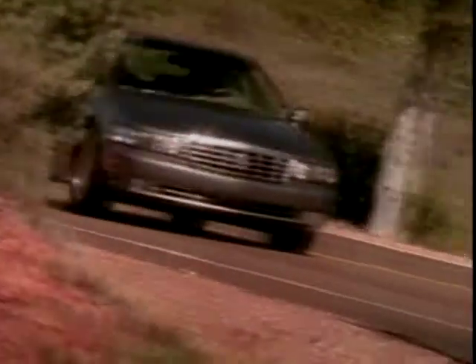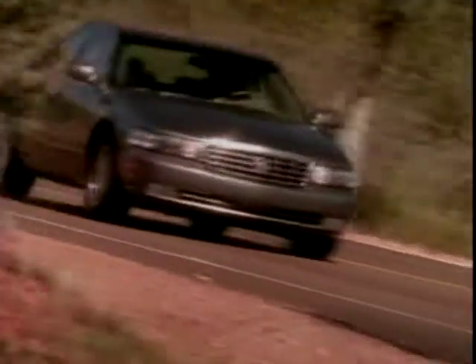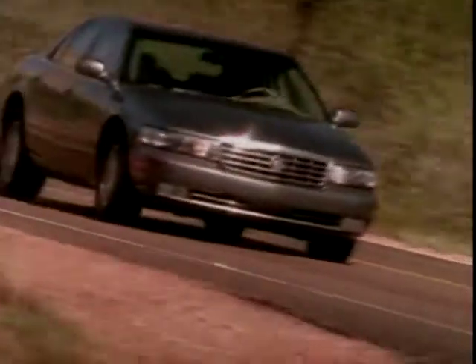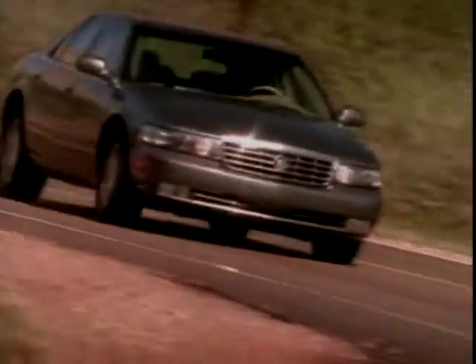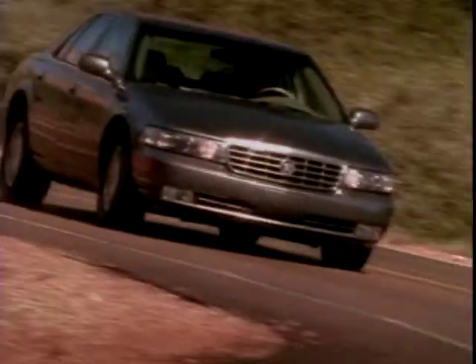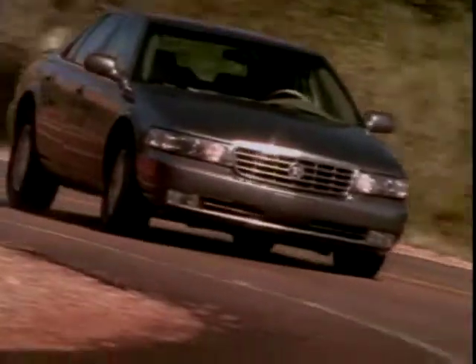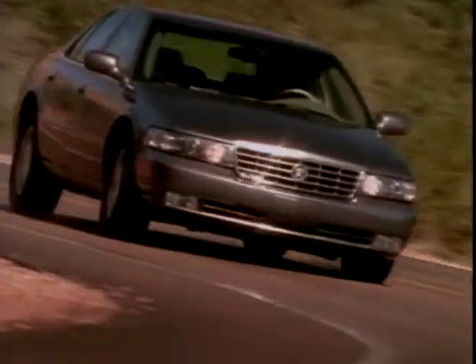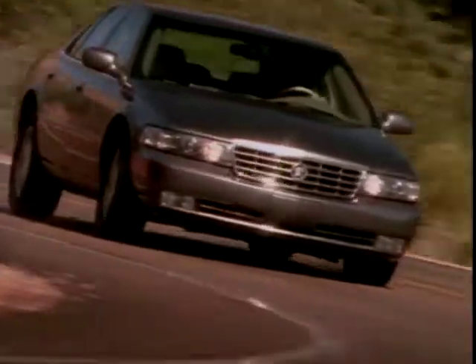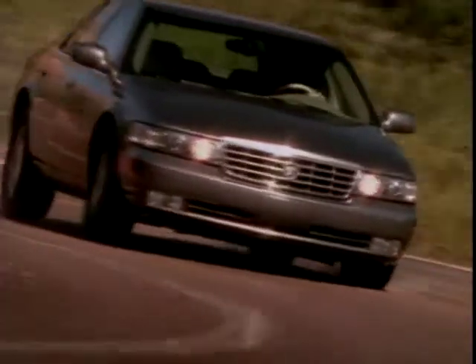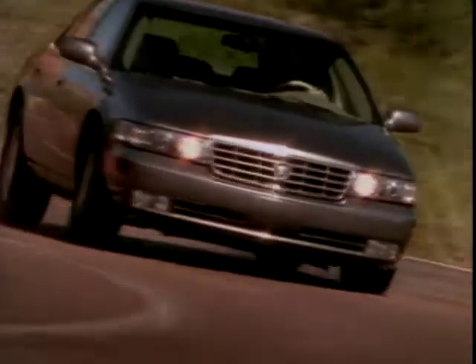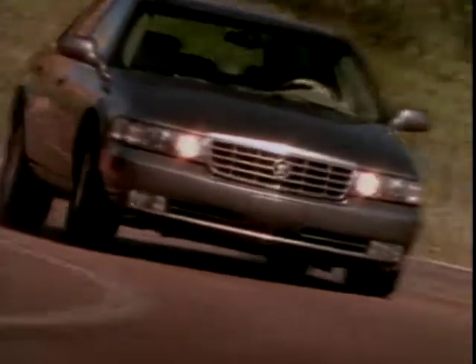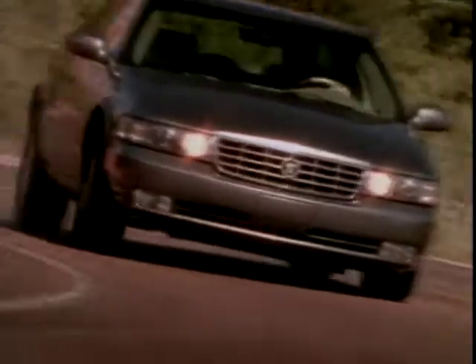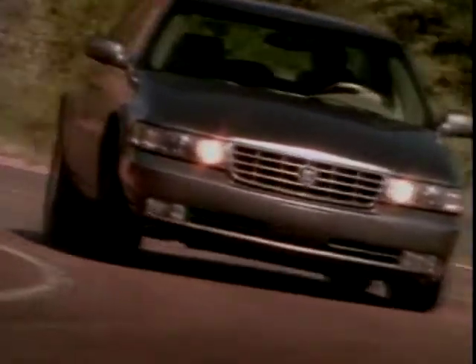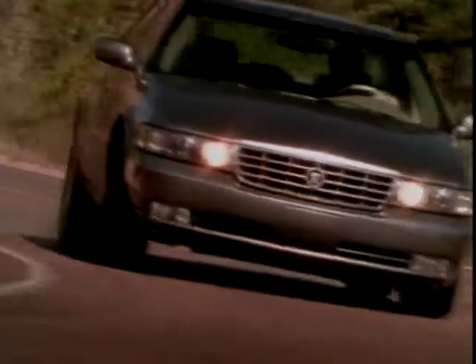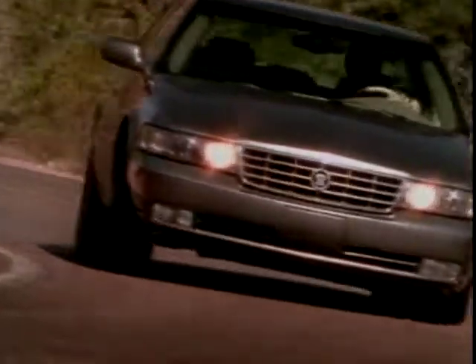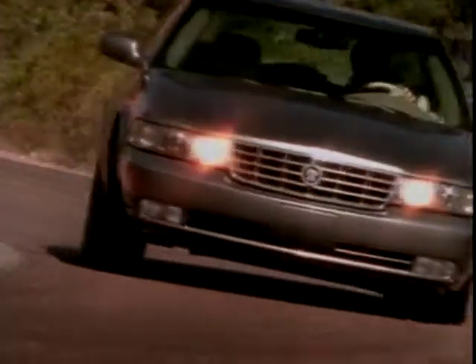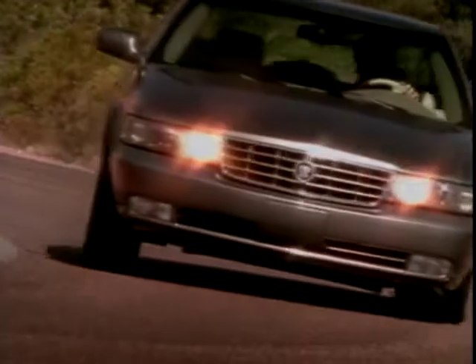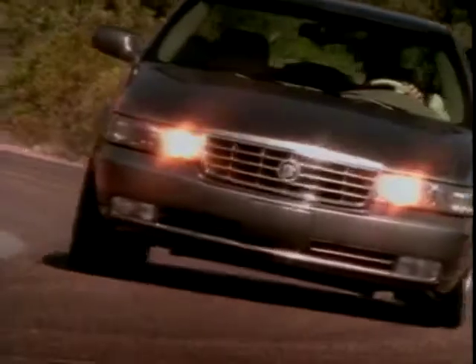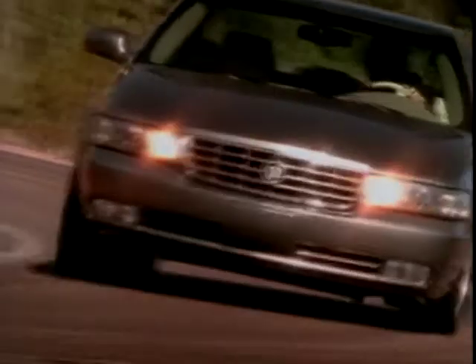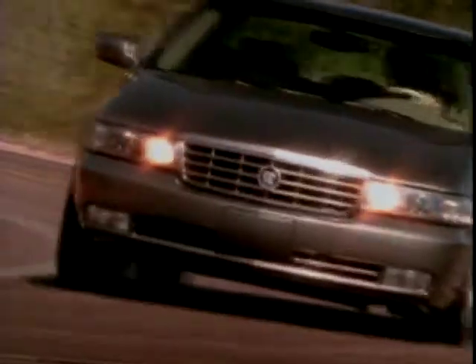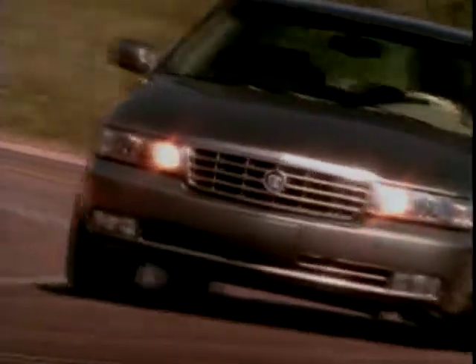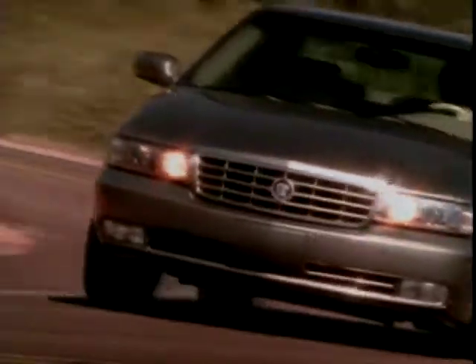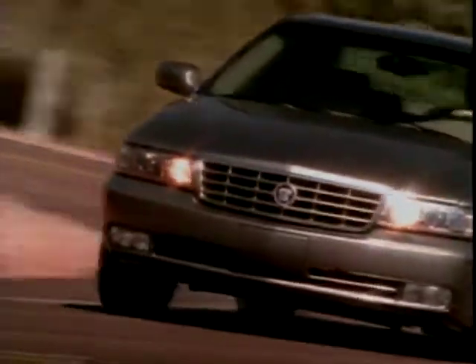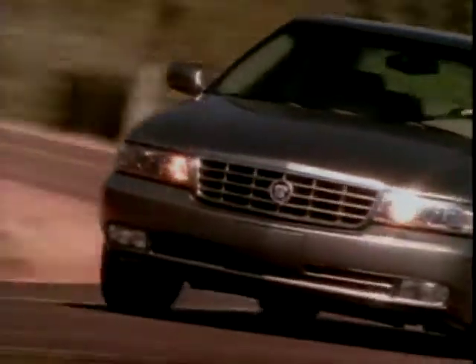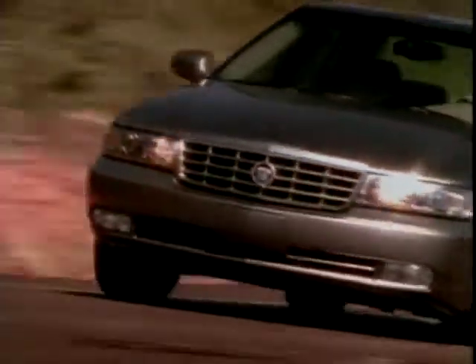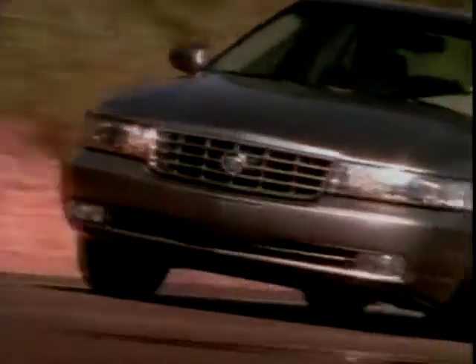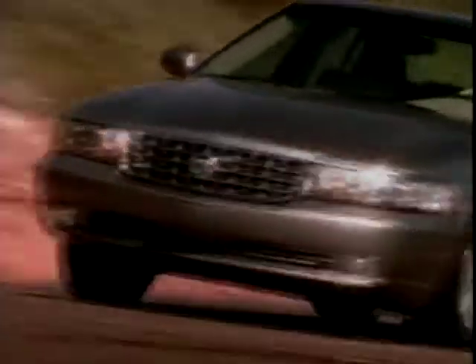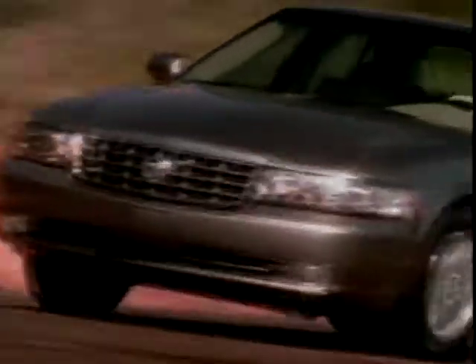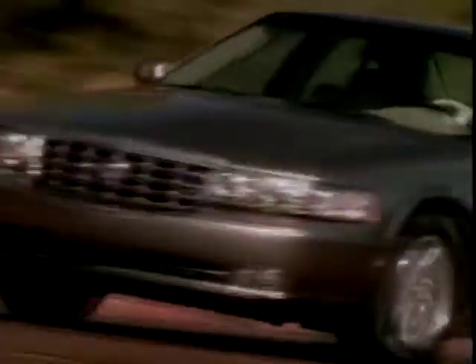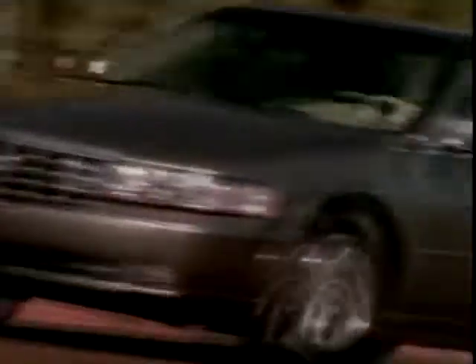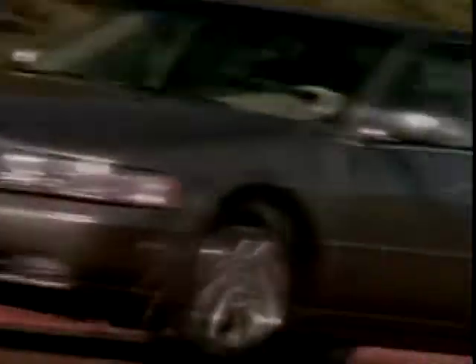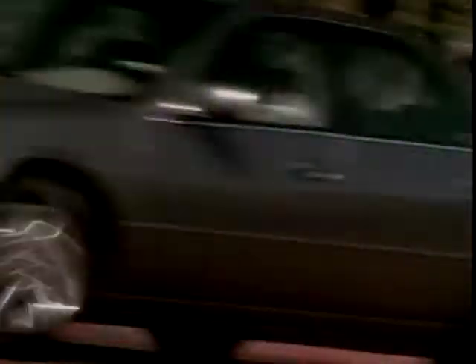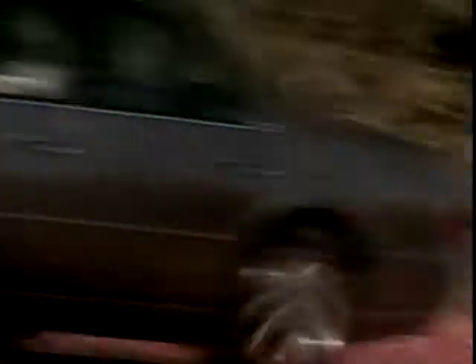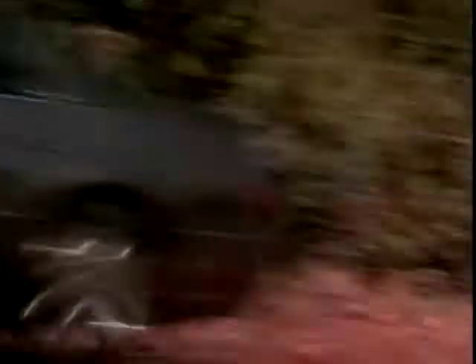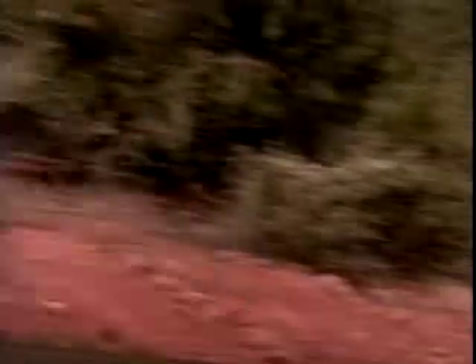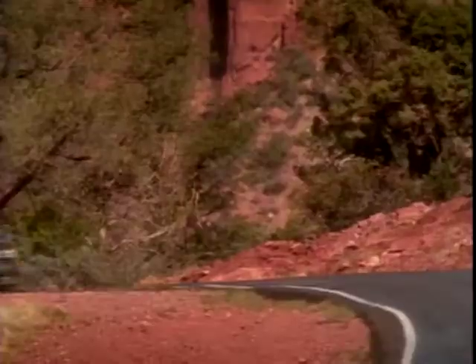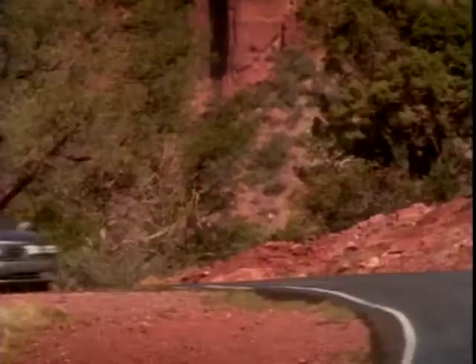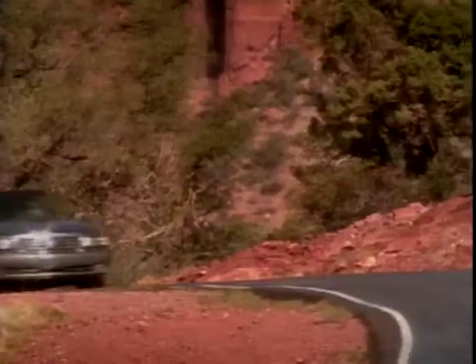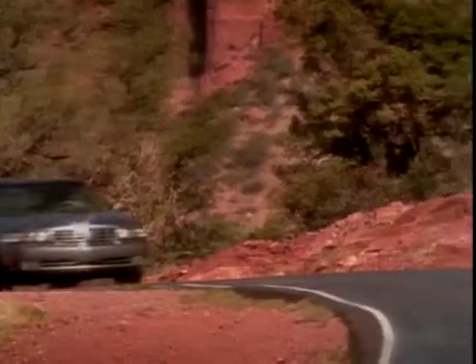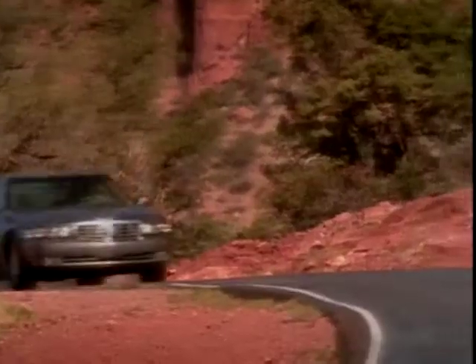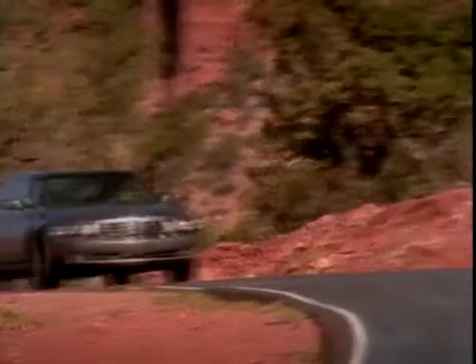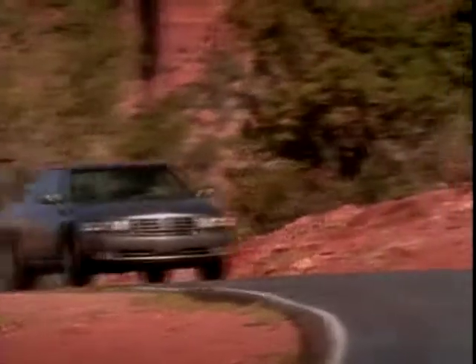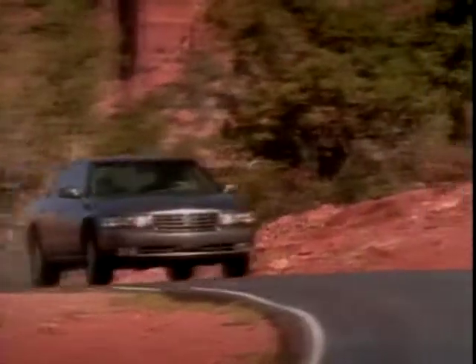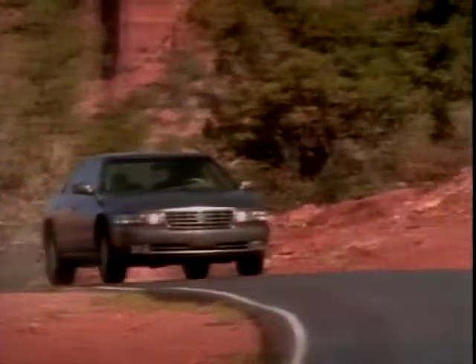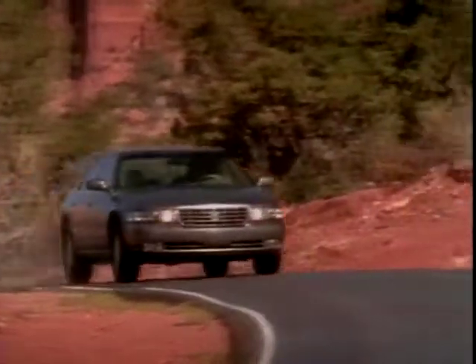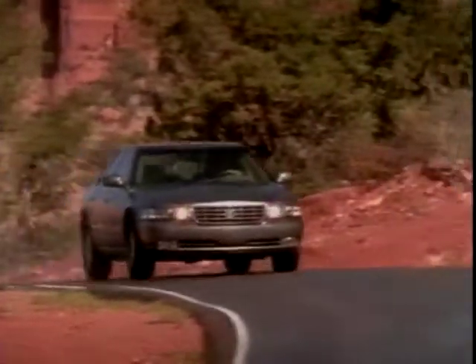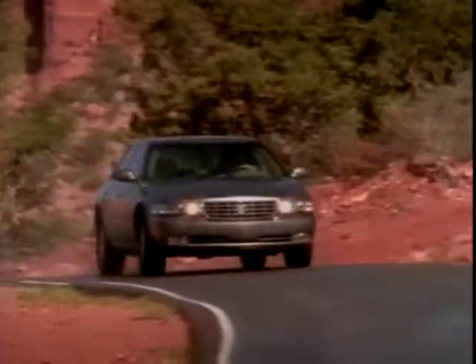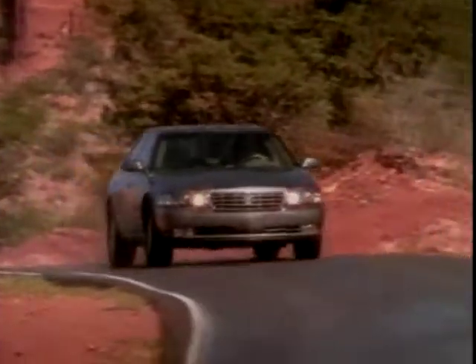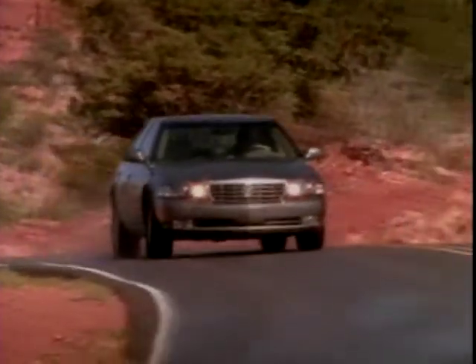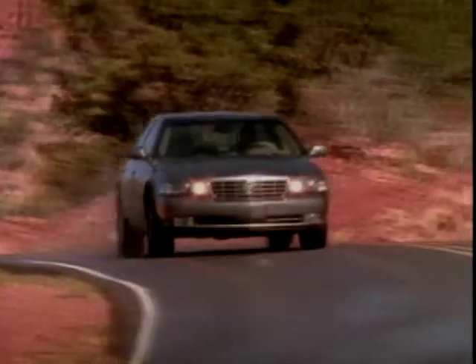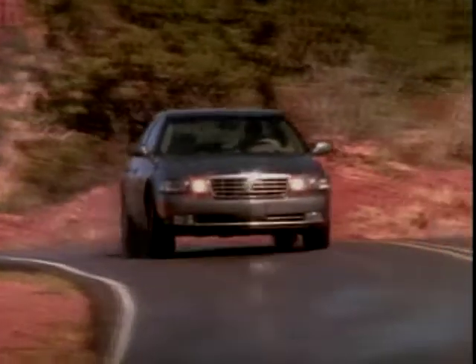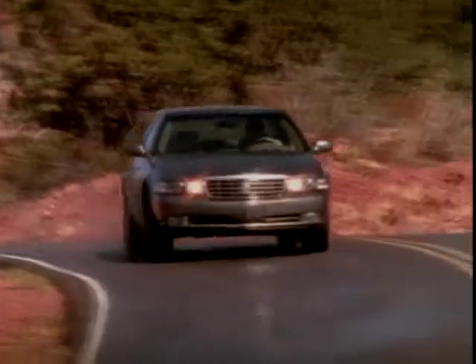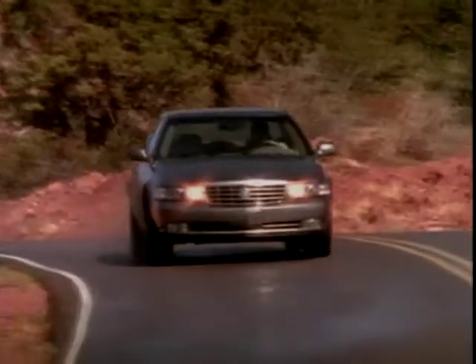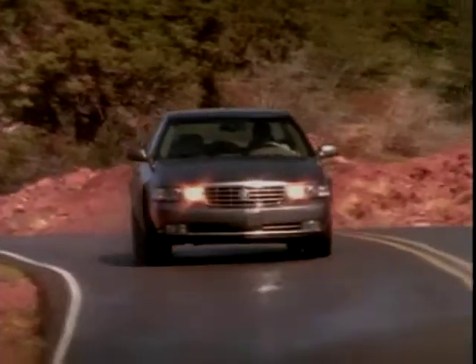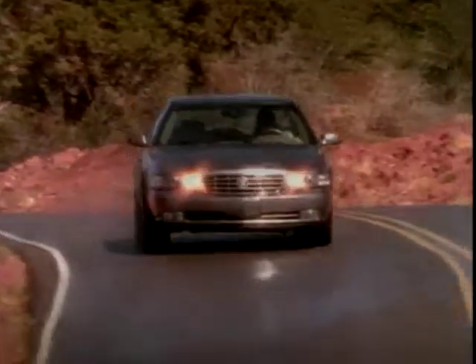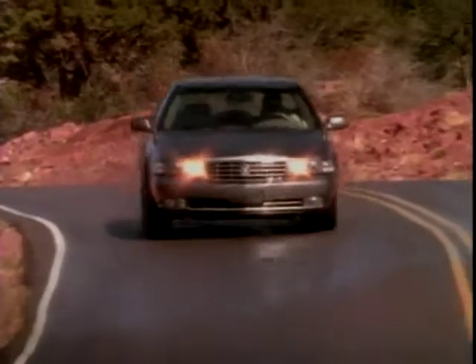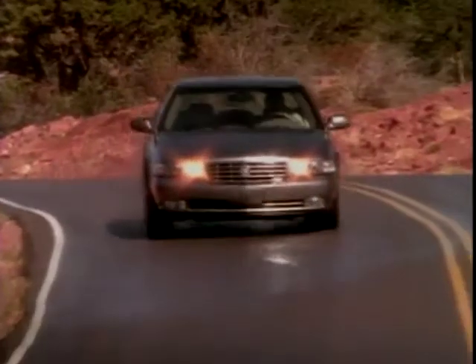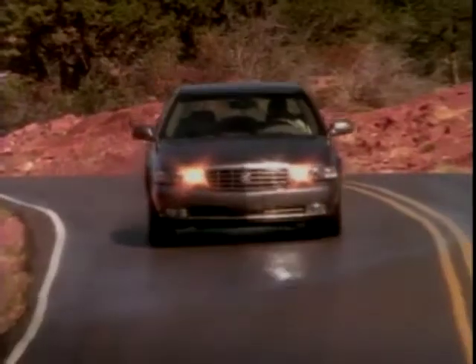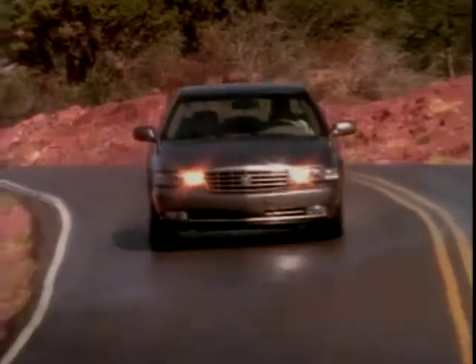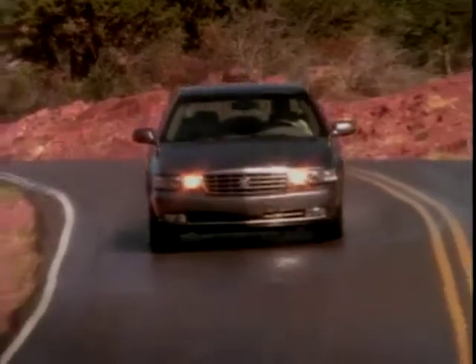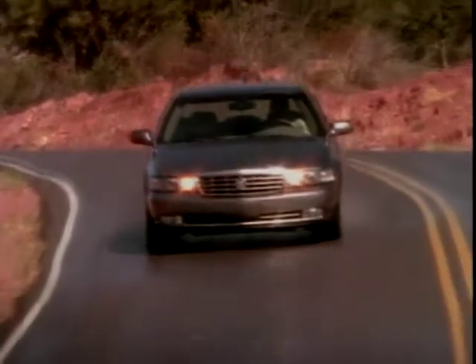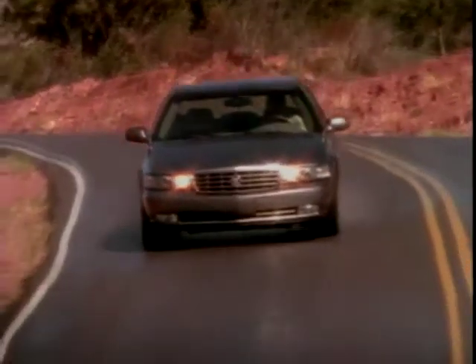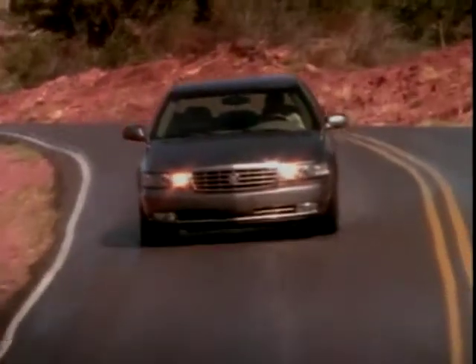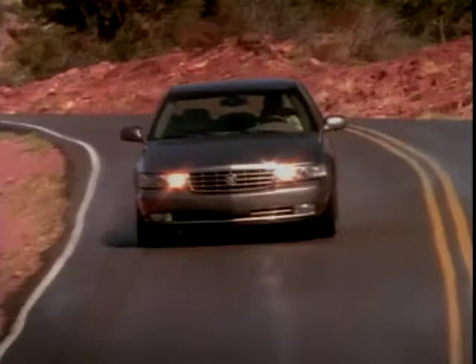It allows you to breeze away the miles in leather-covered comfort with all your added luxuries under electronic control for your convenience.